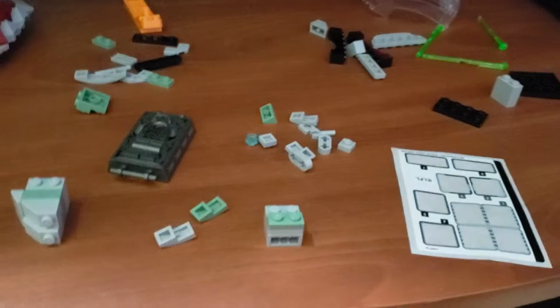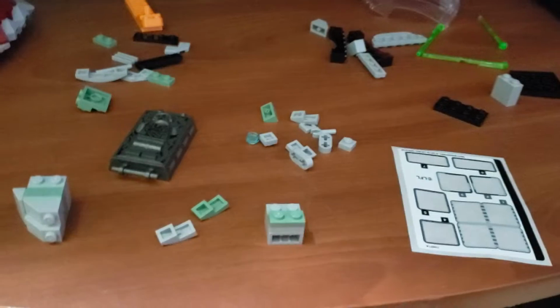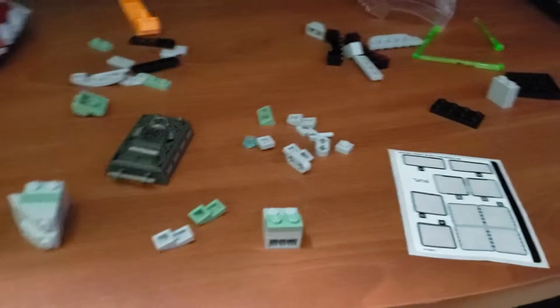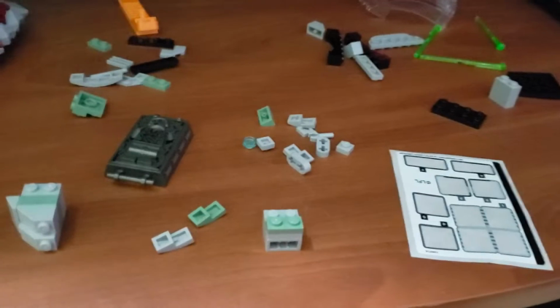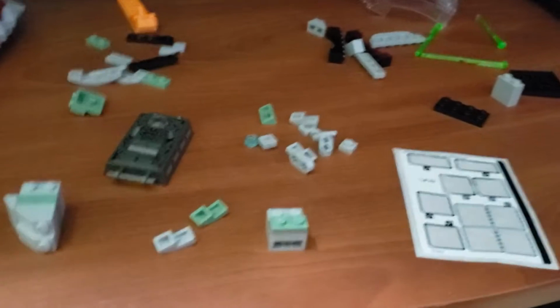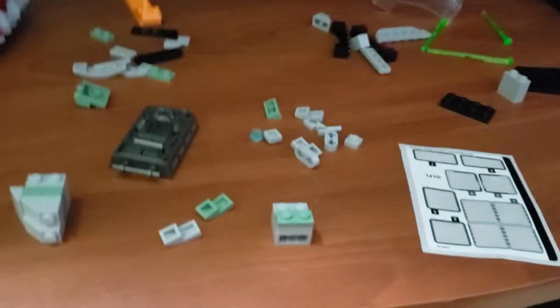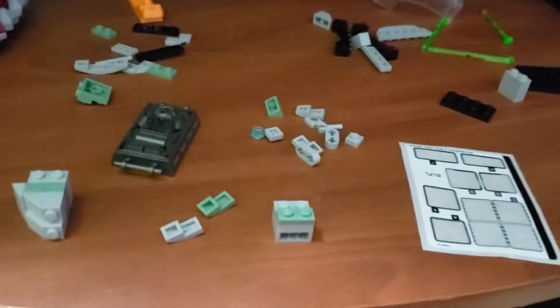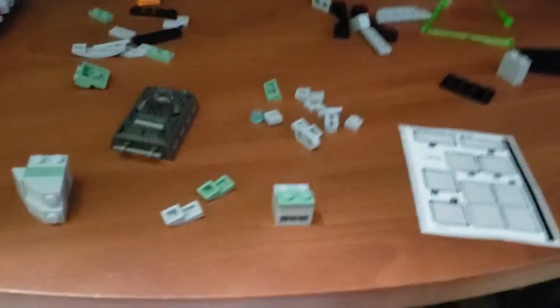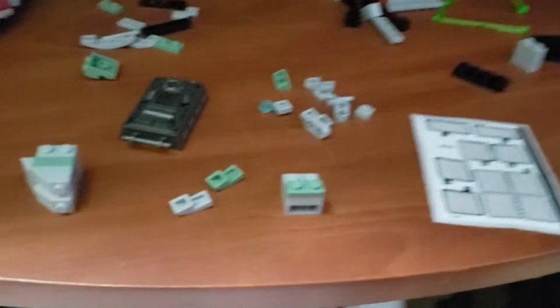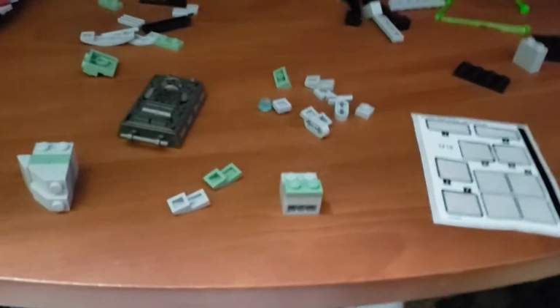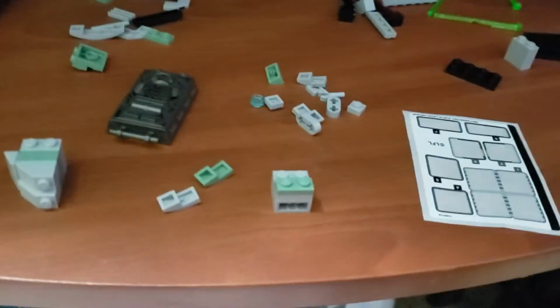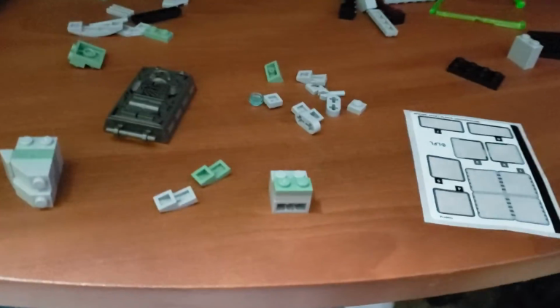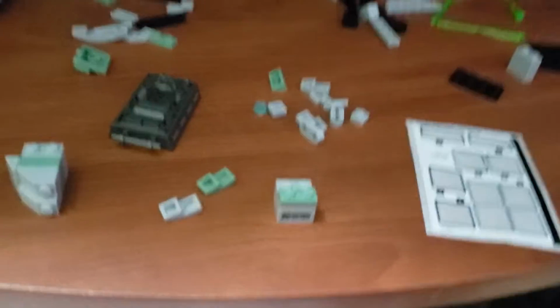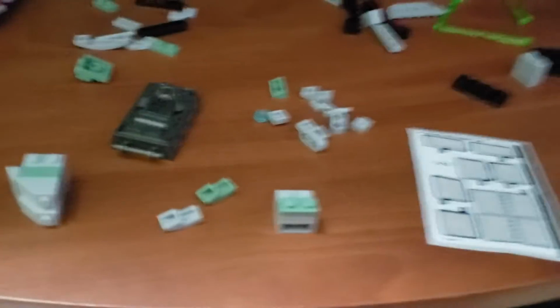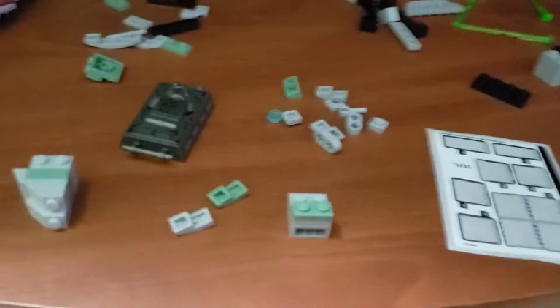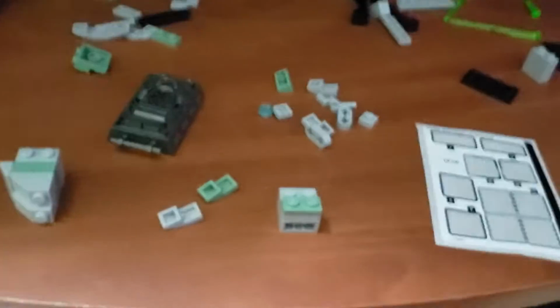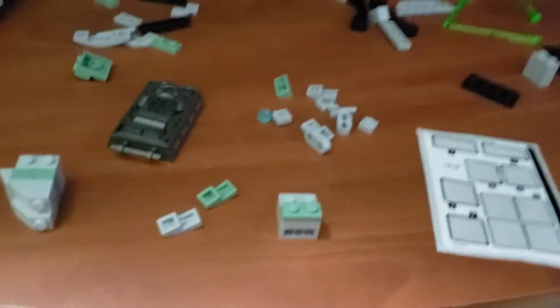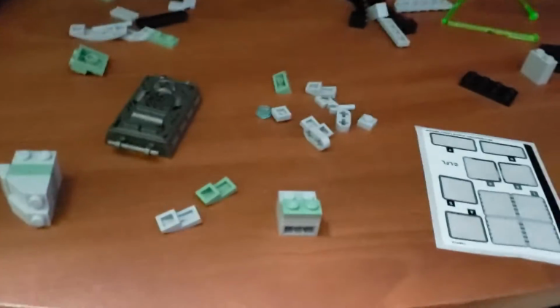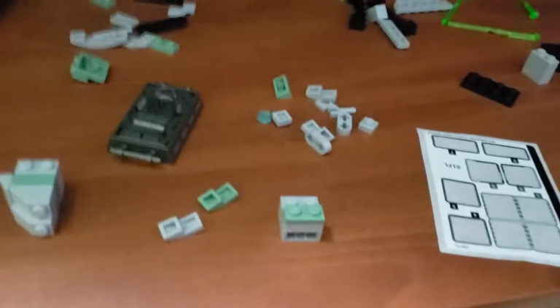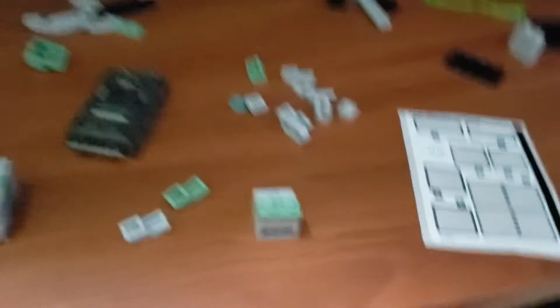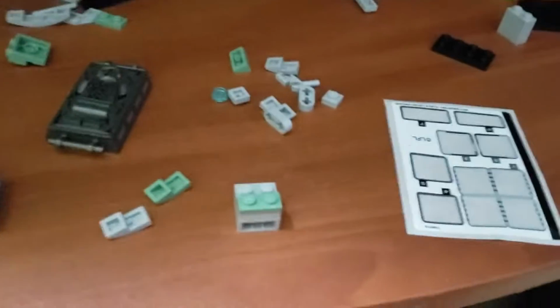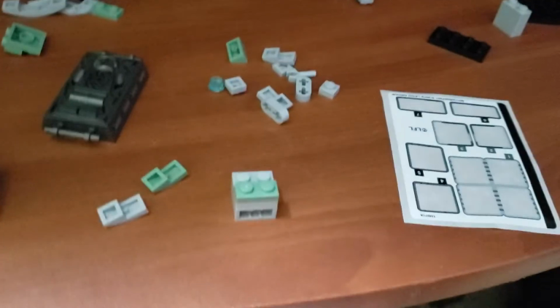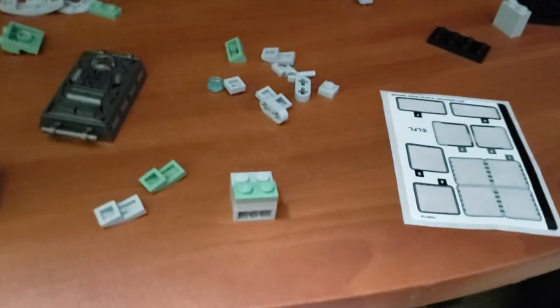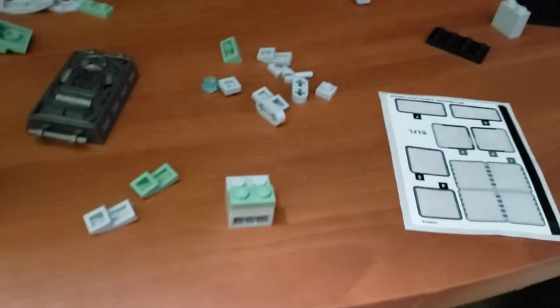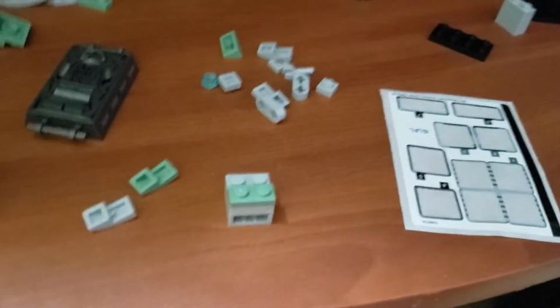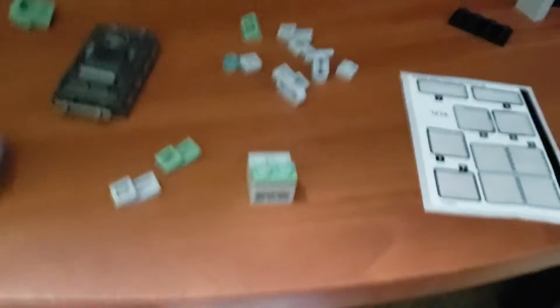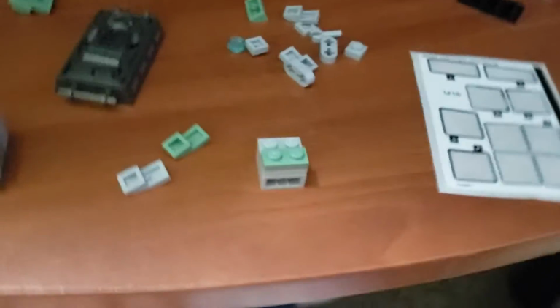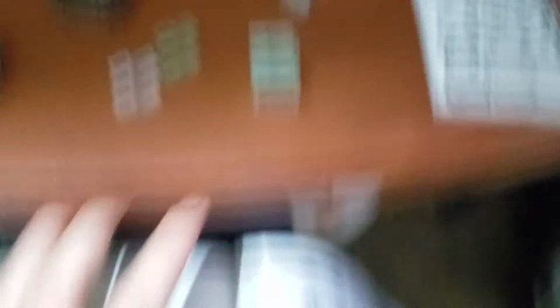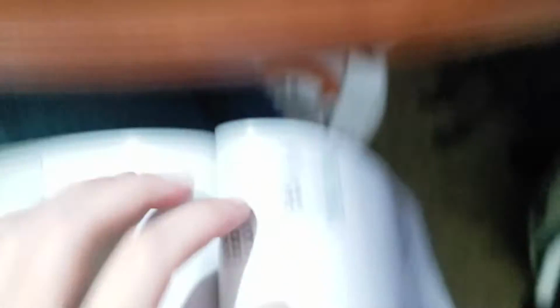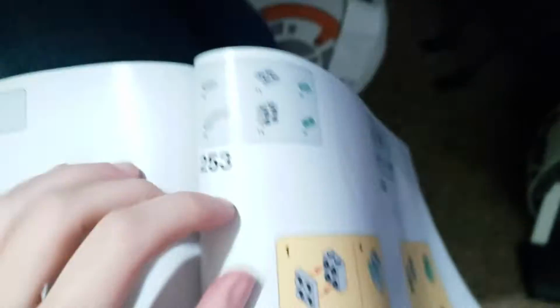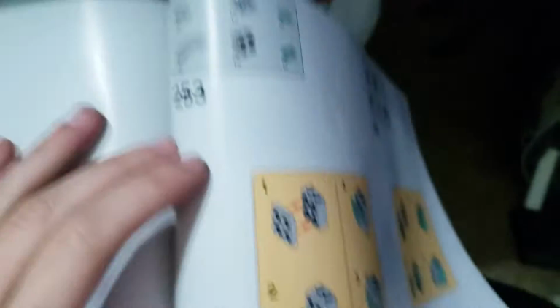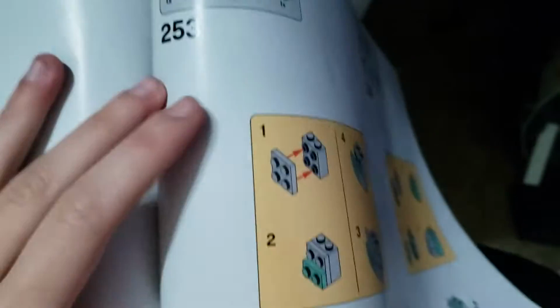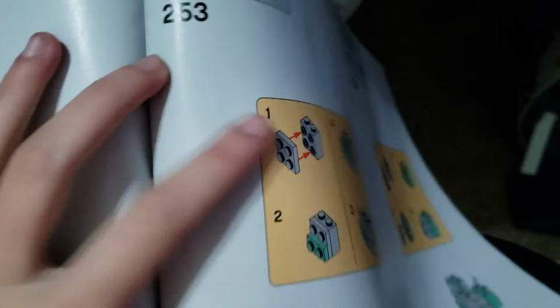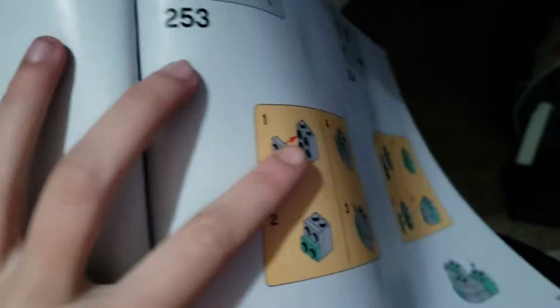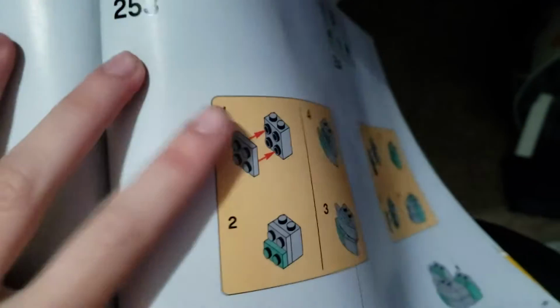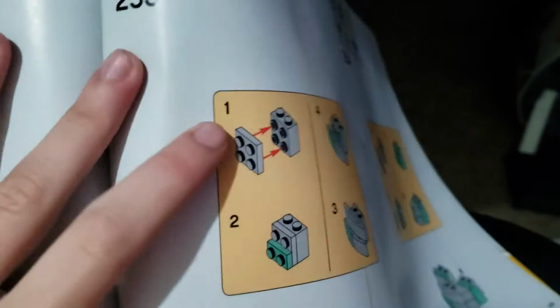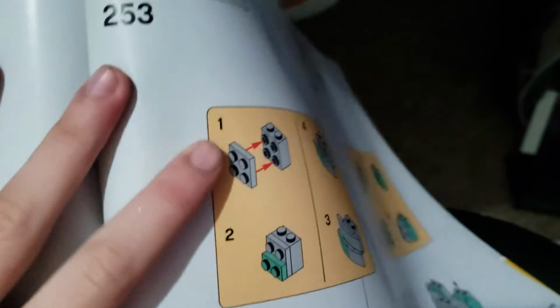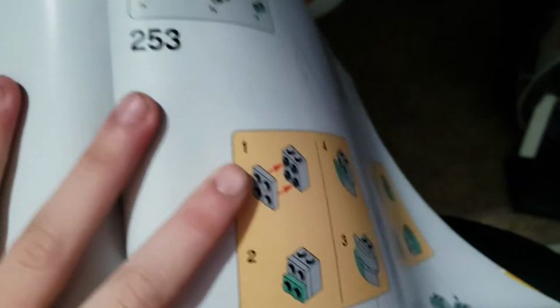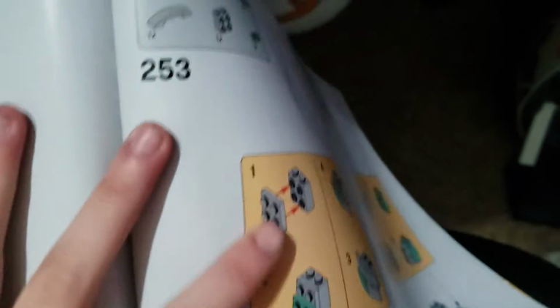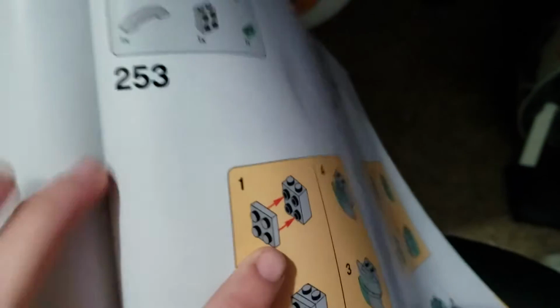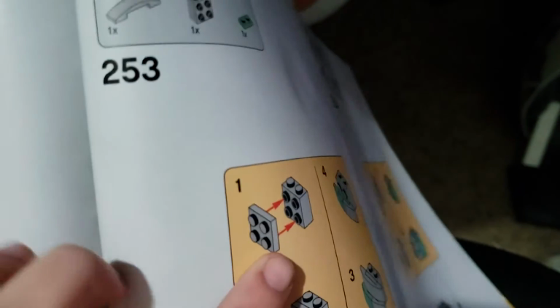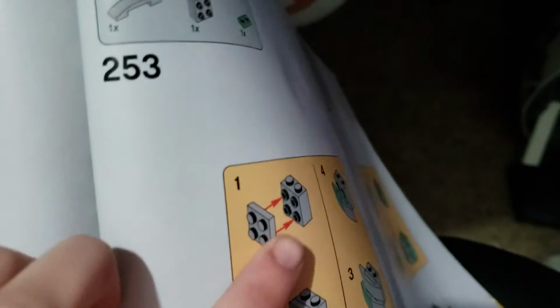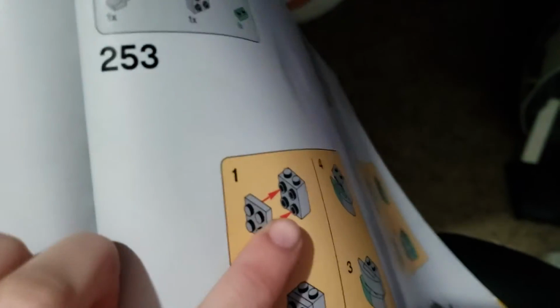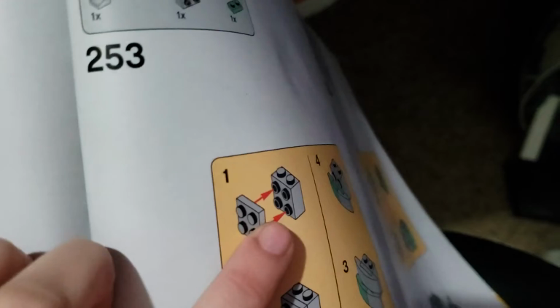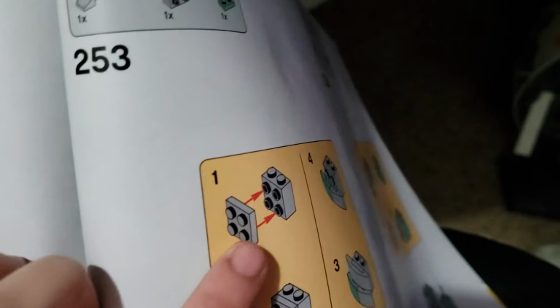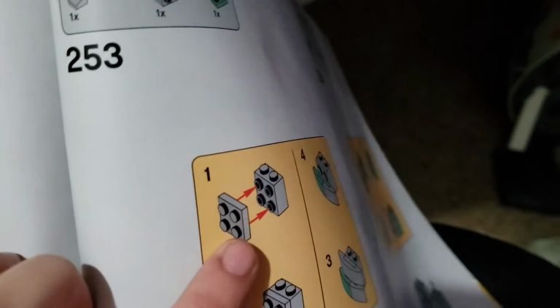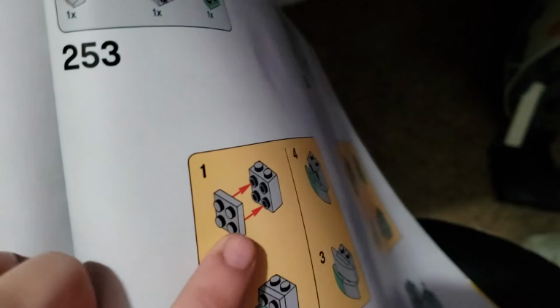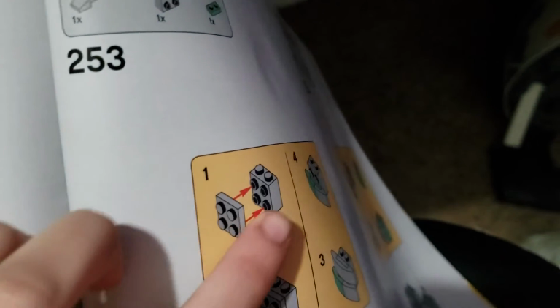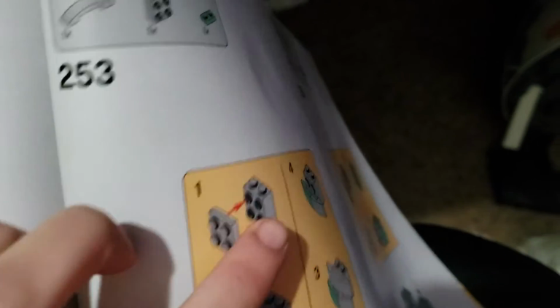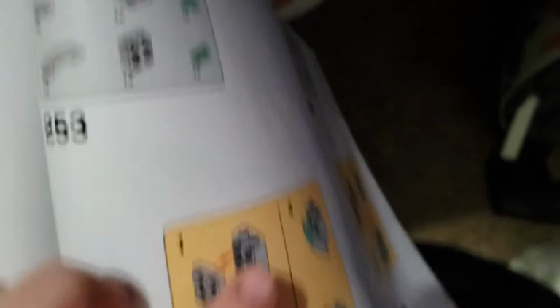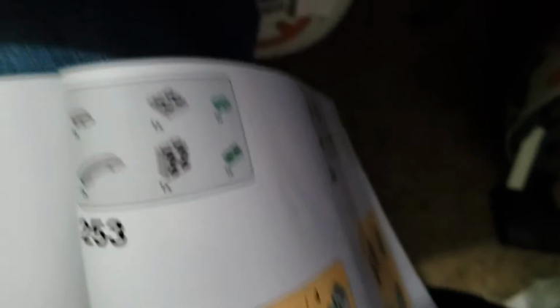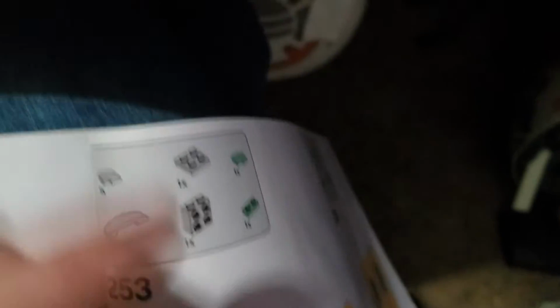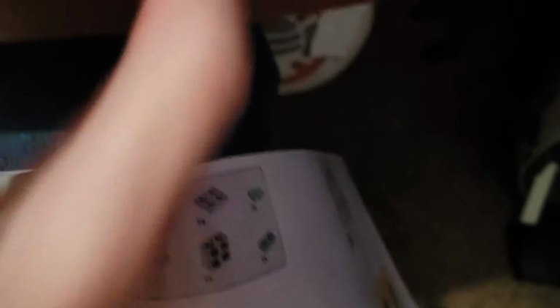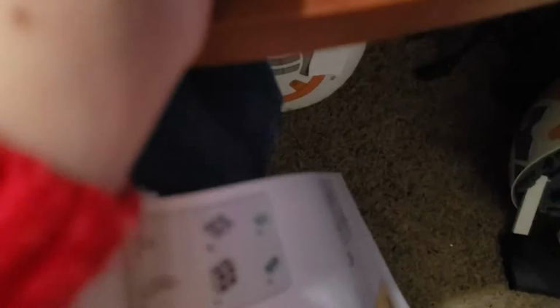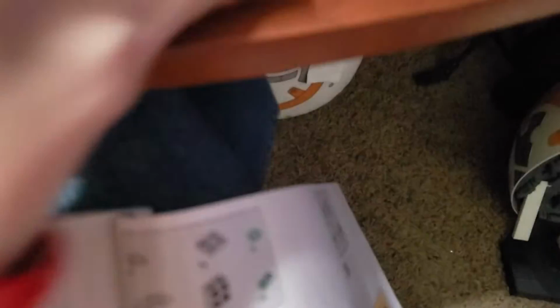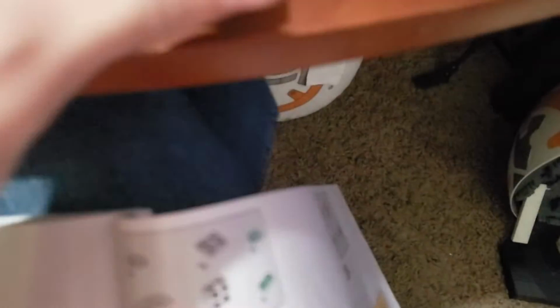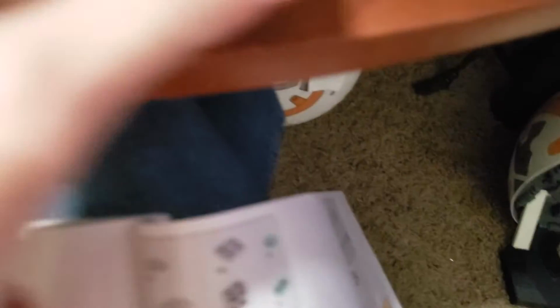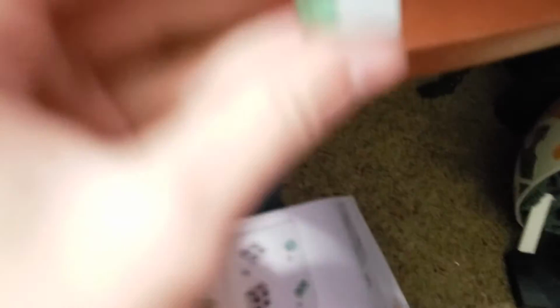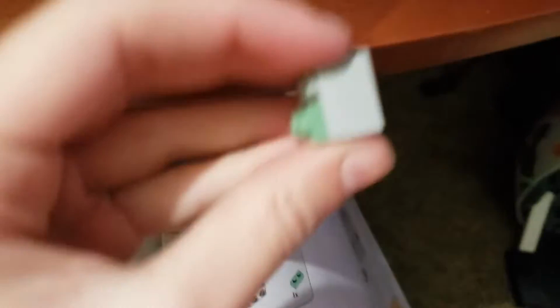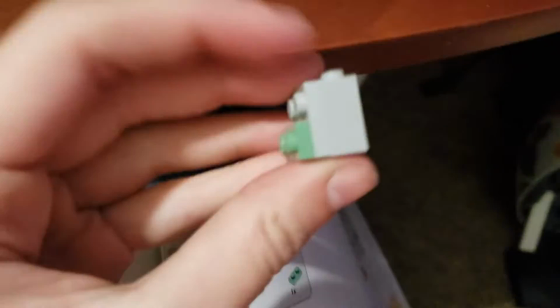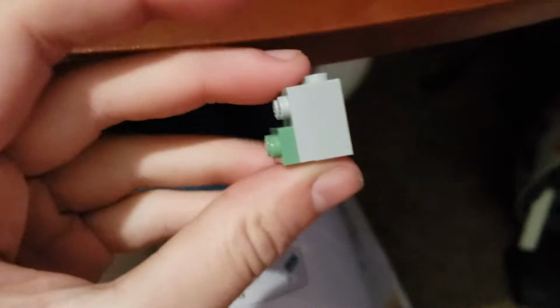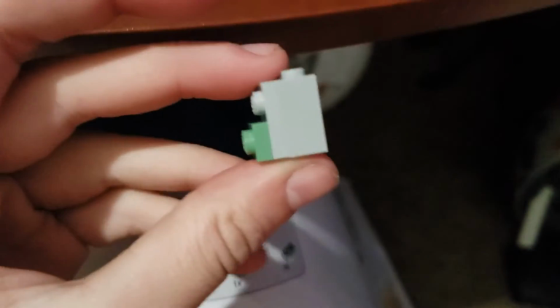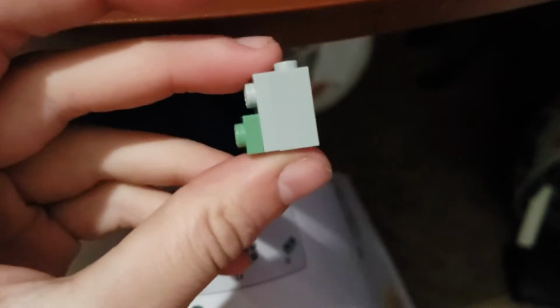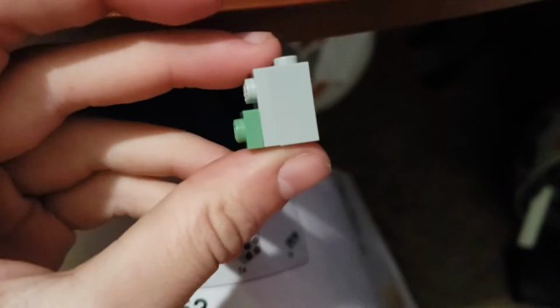So I'm building a Lego thing and here, as you can see in the steps. Let's put a thing to there, which I already did.